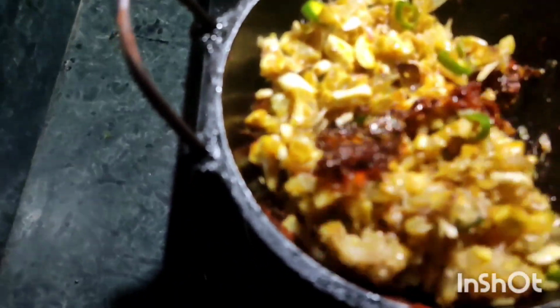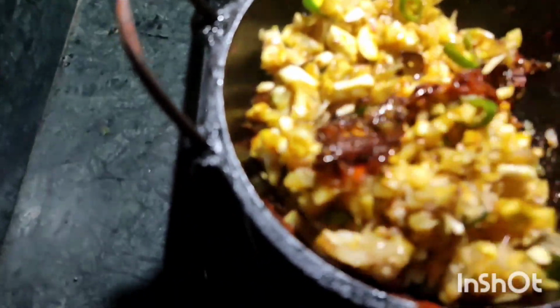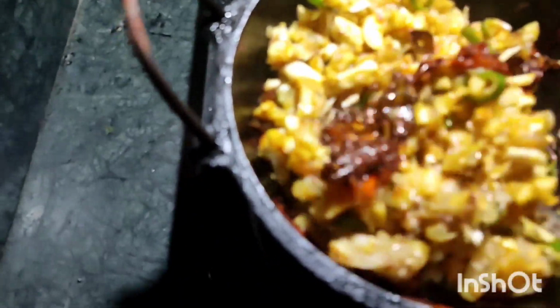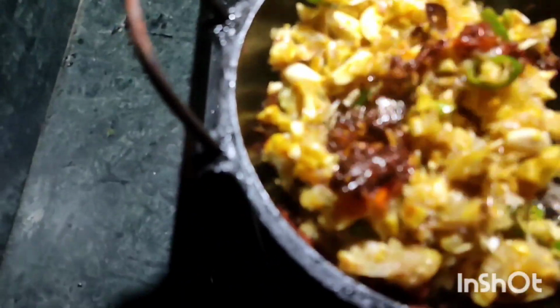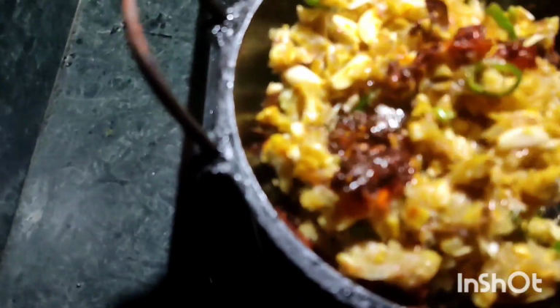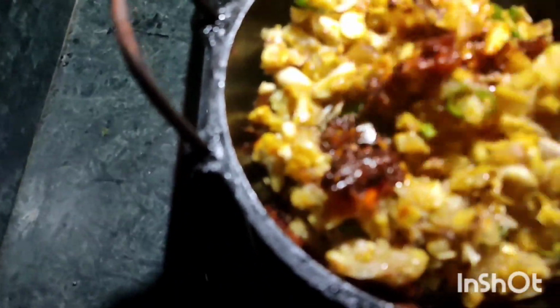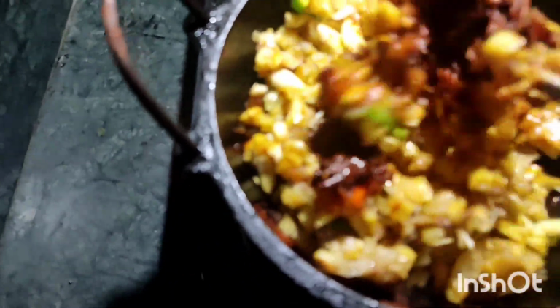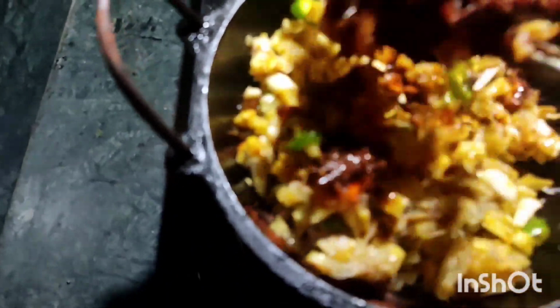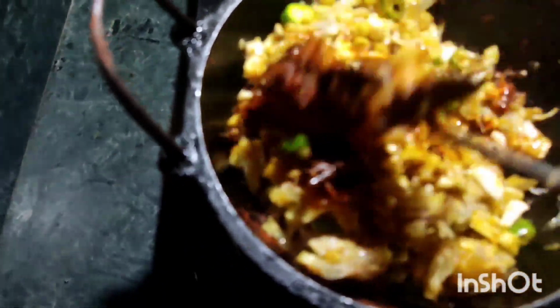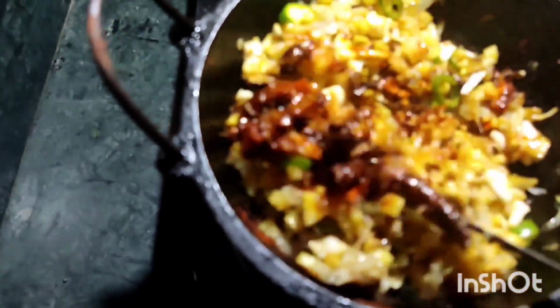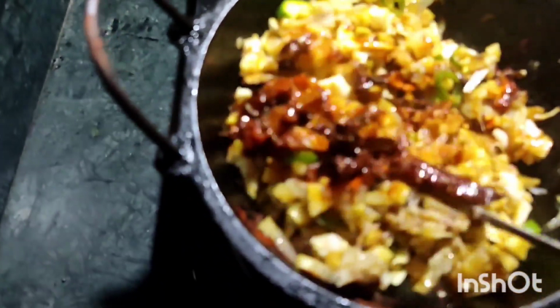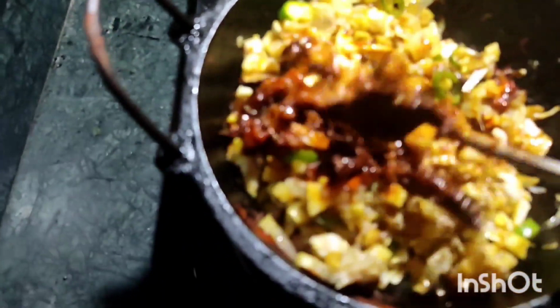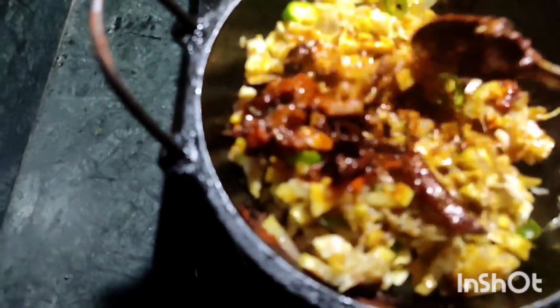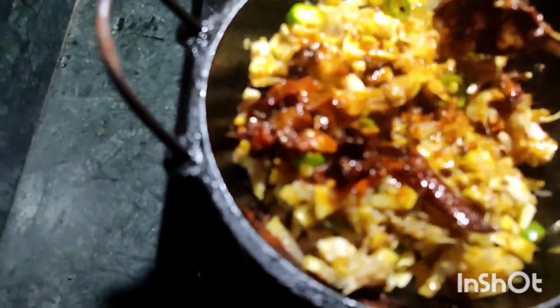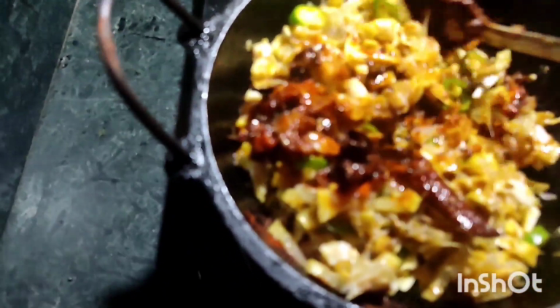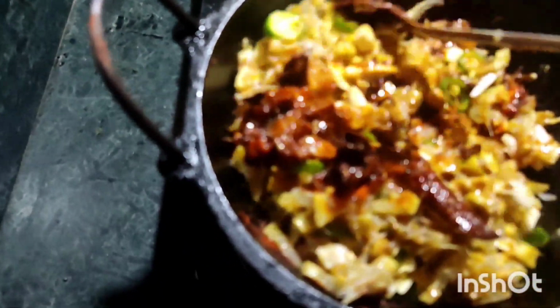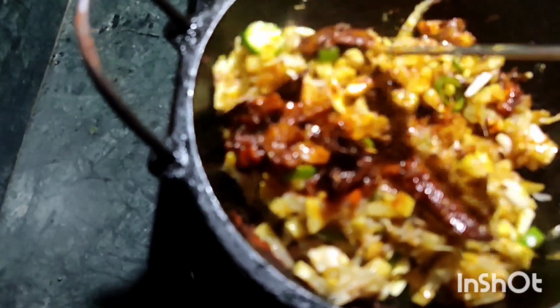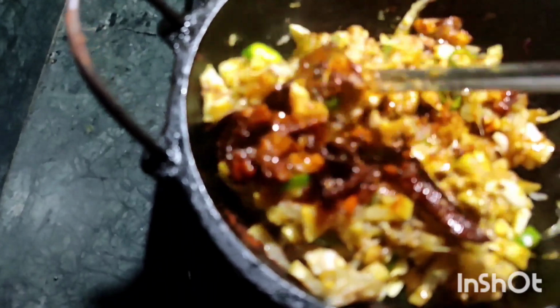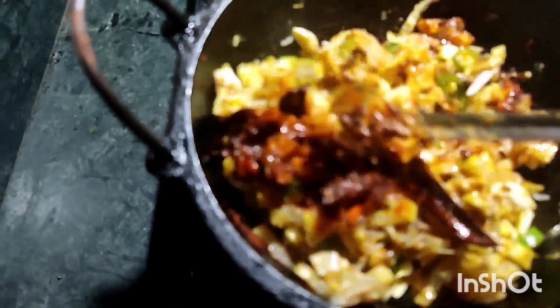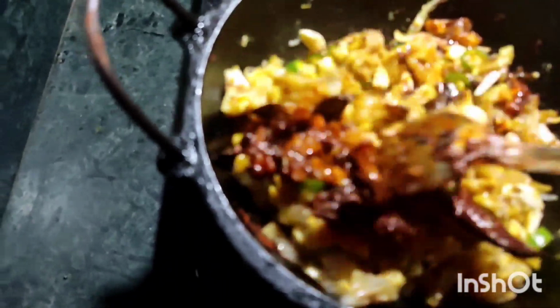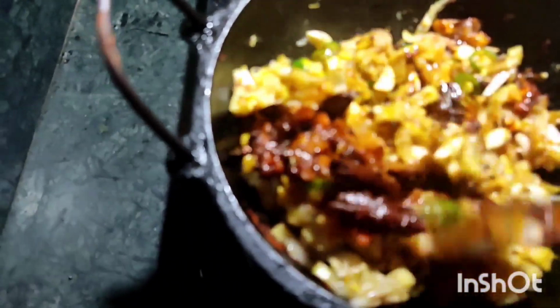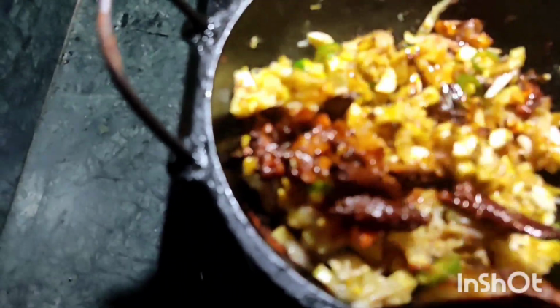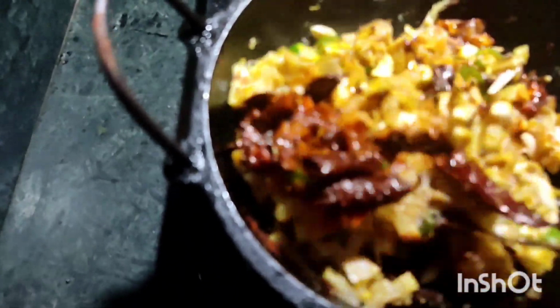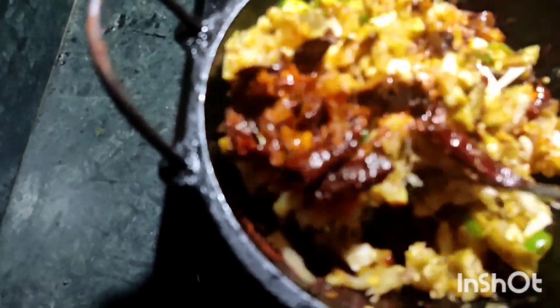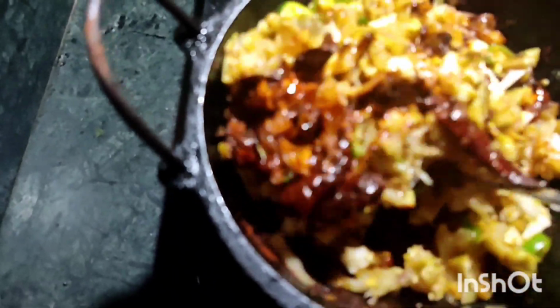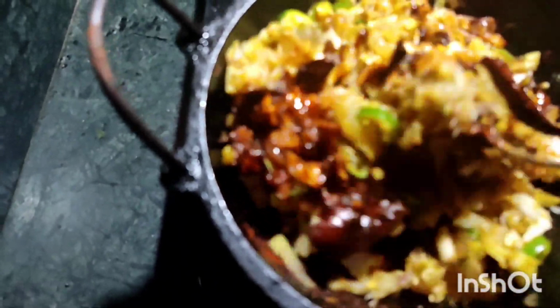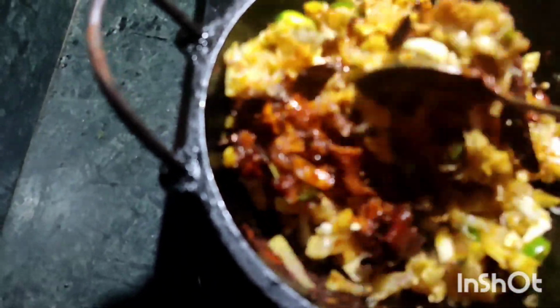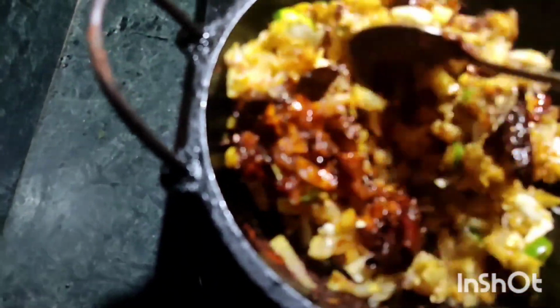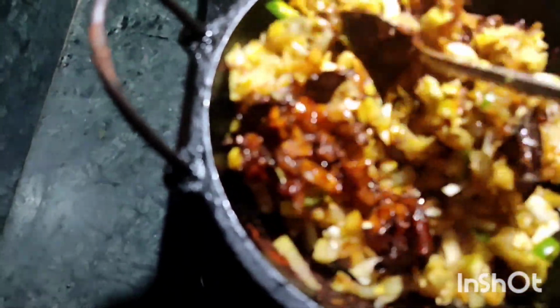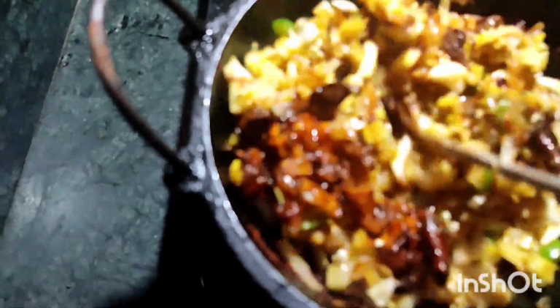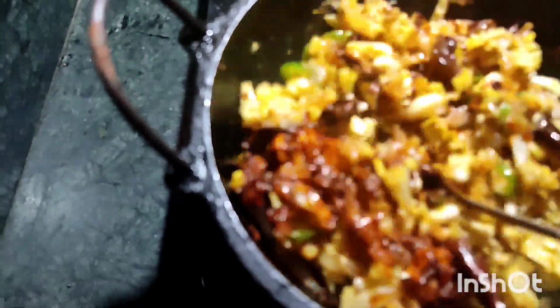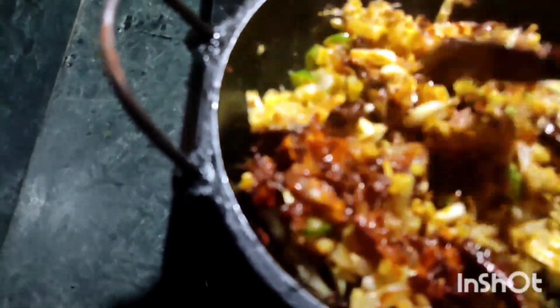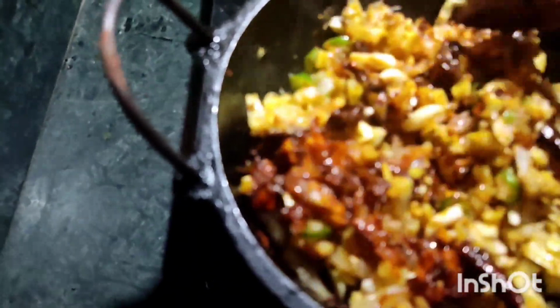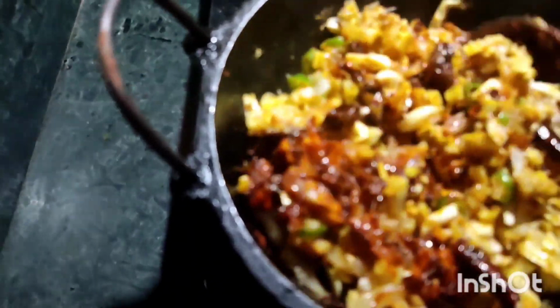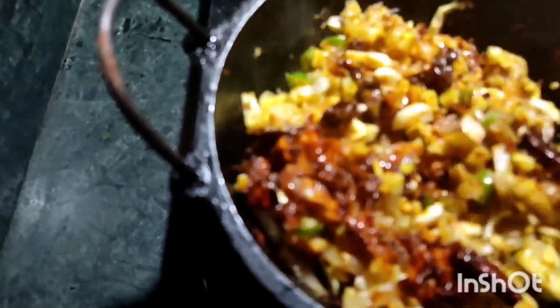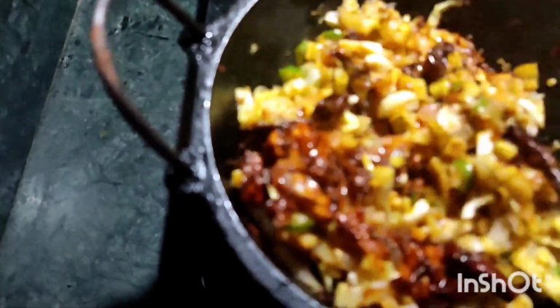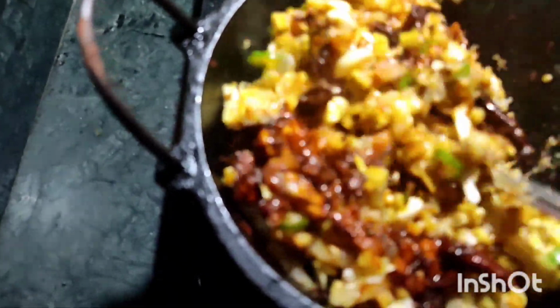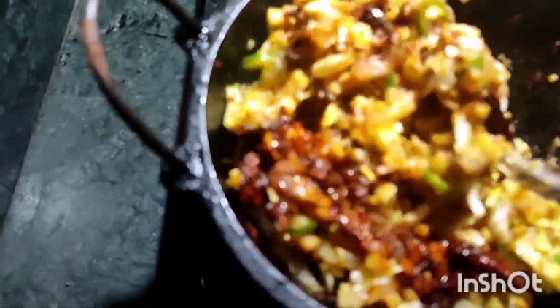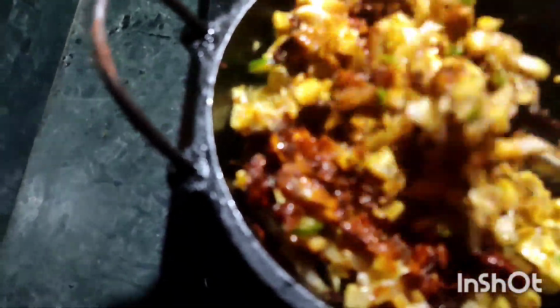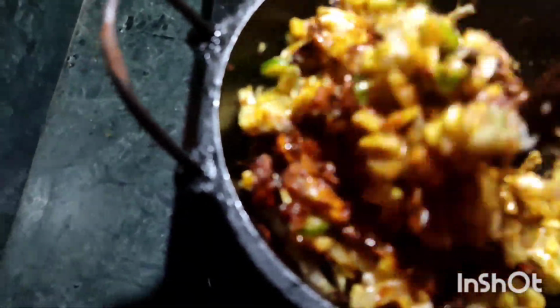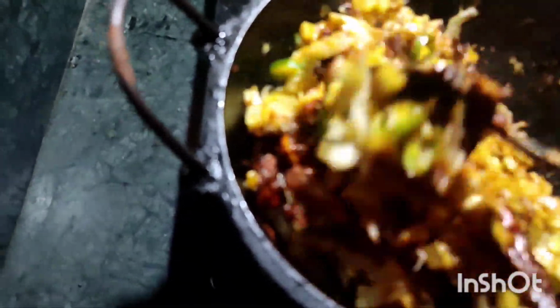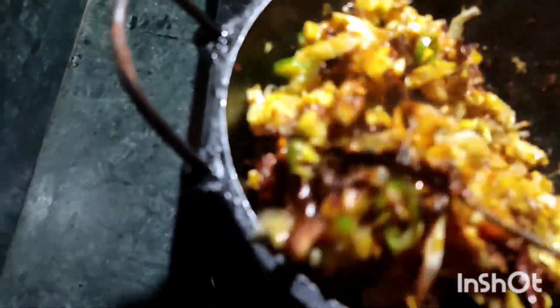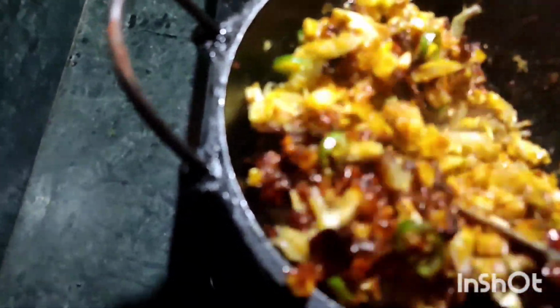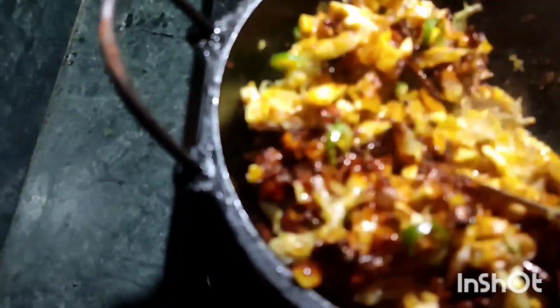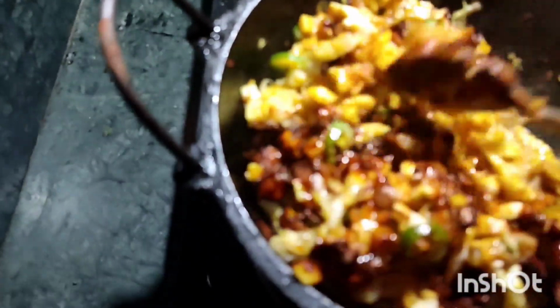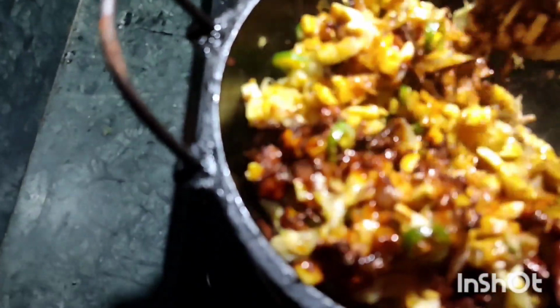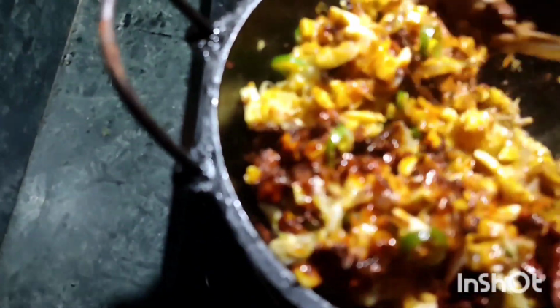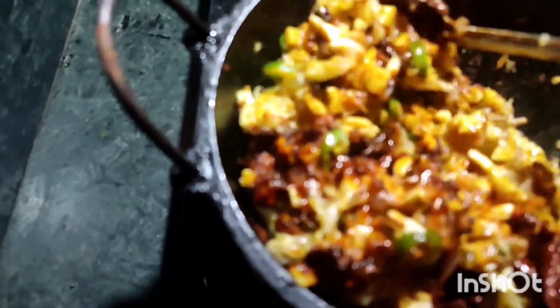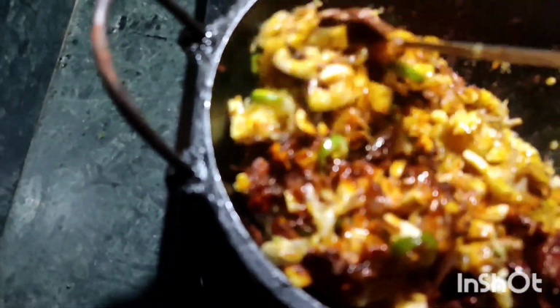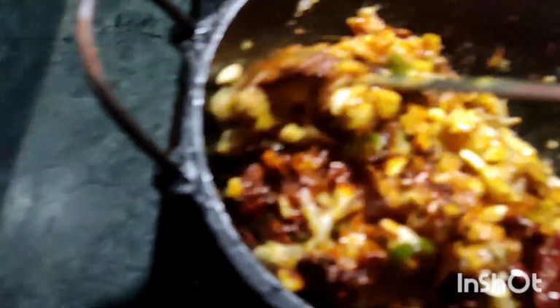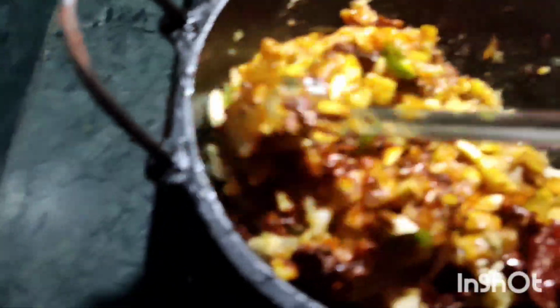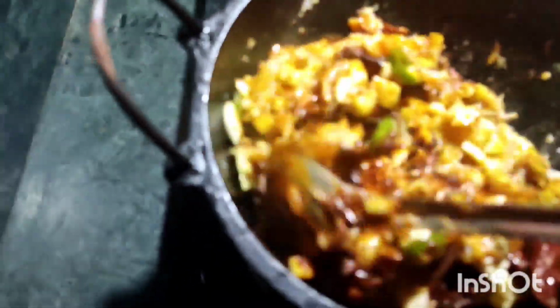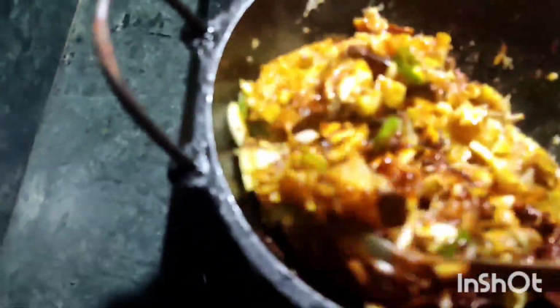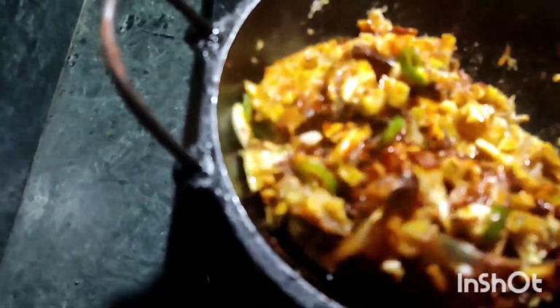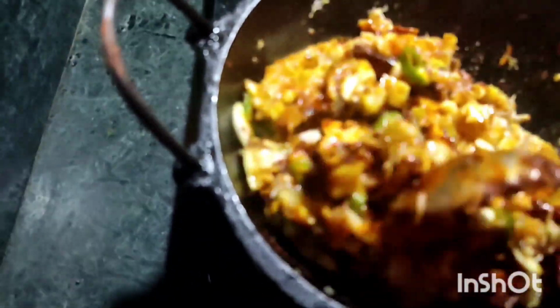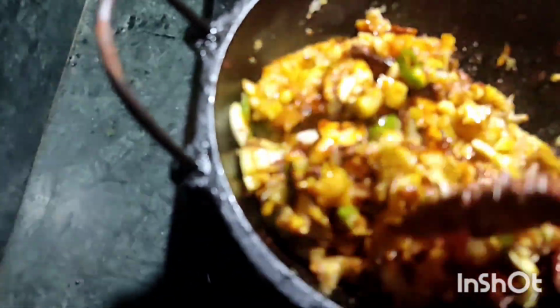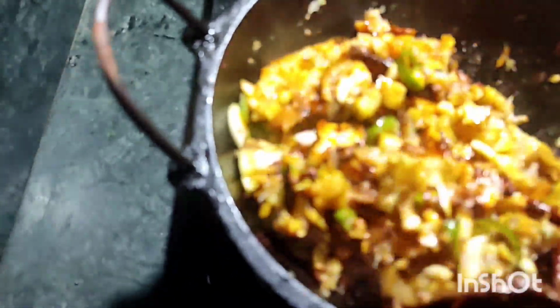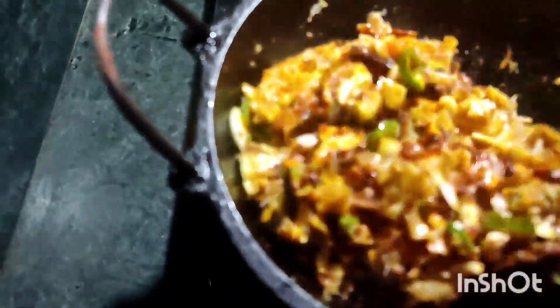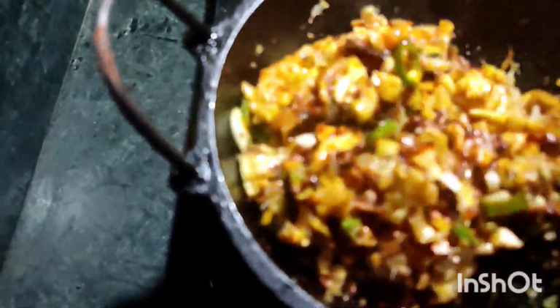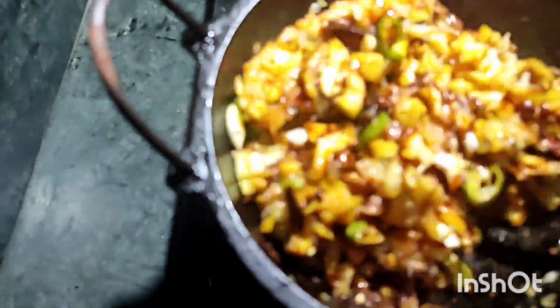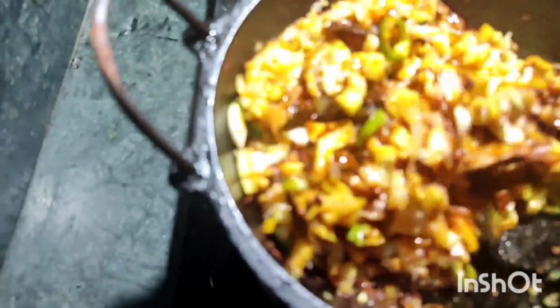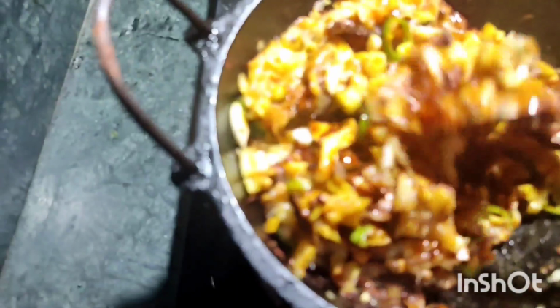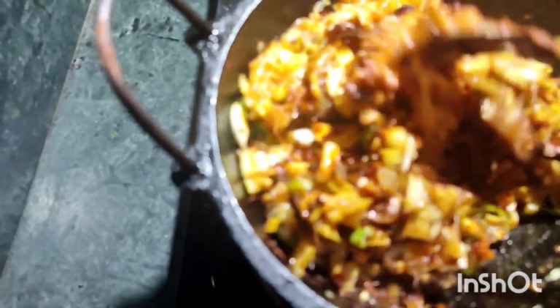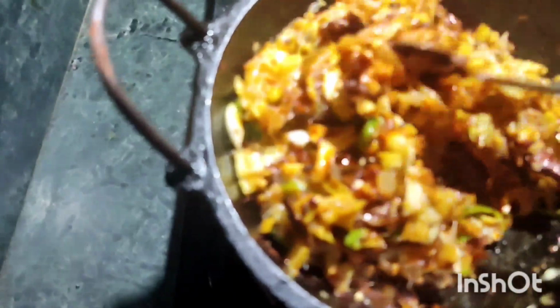Ferment in the freezer. Now, for the water, we have to mix the heat. We can go without water.